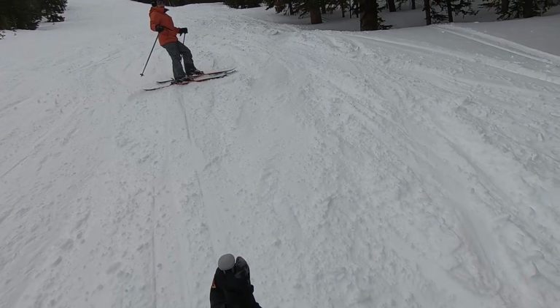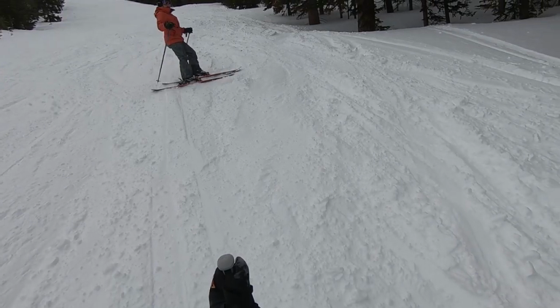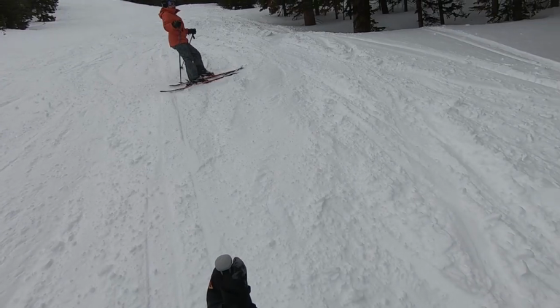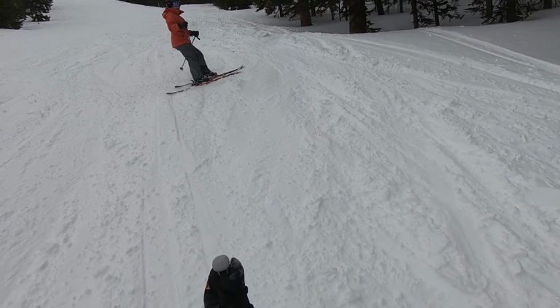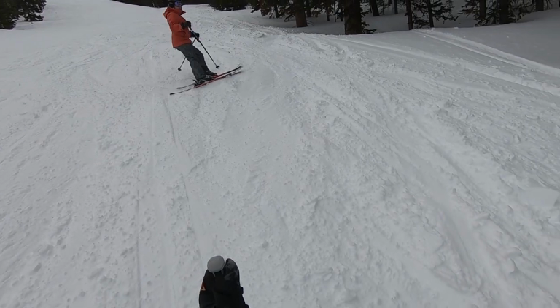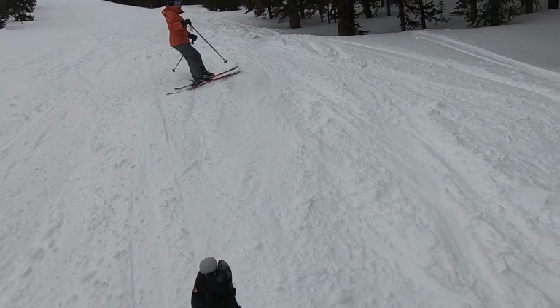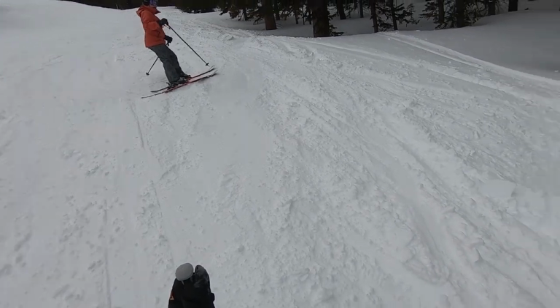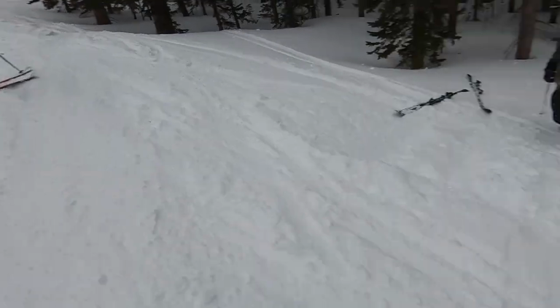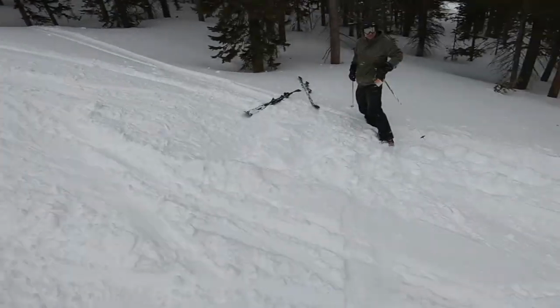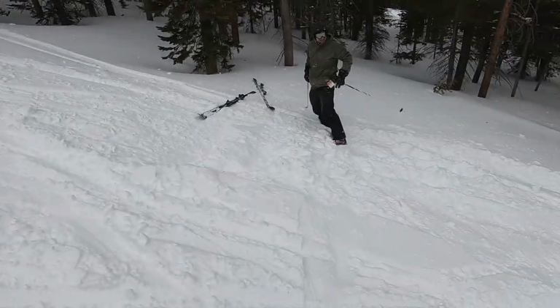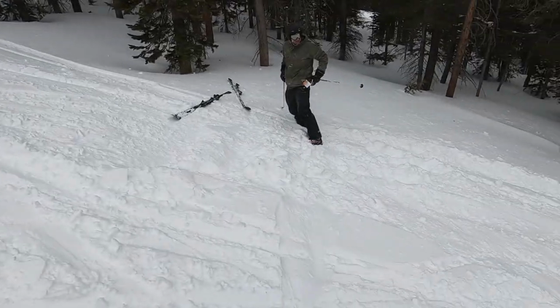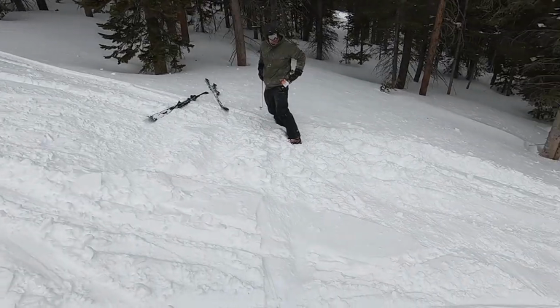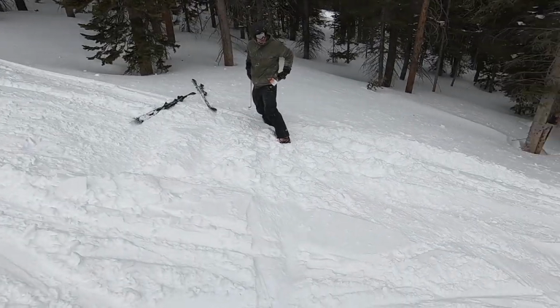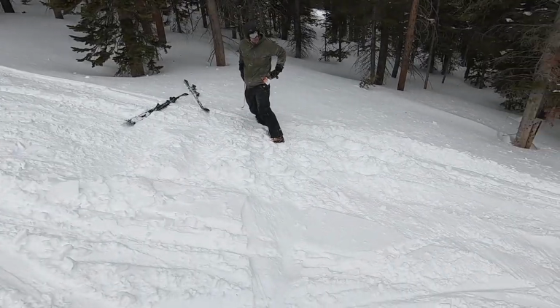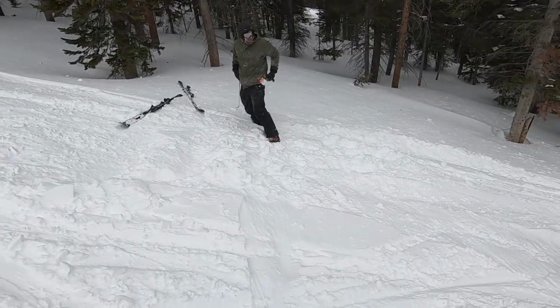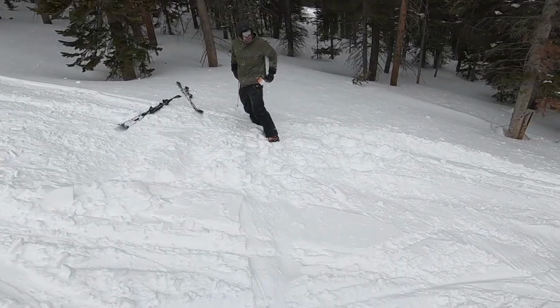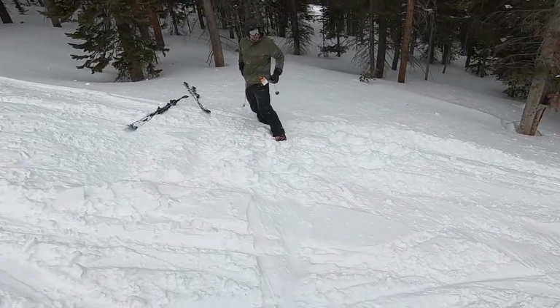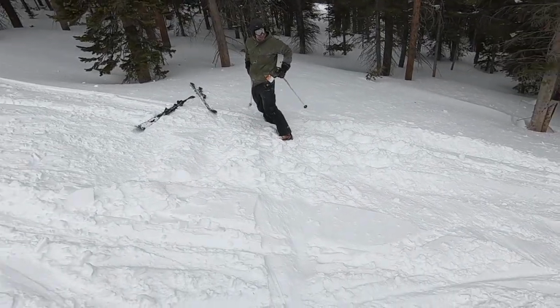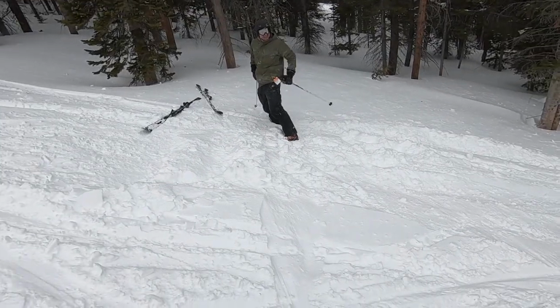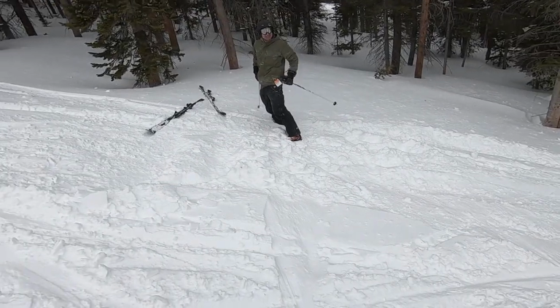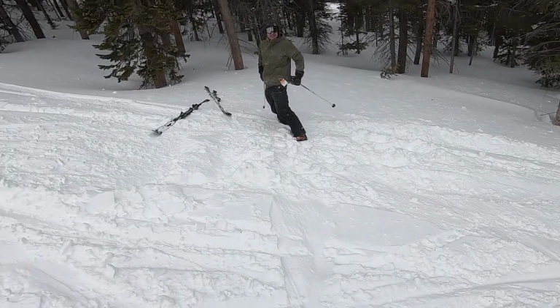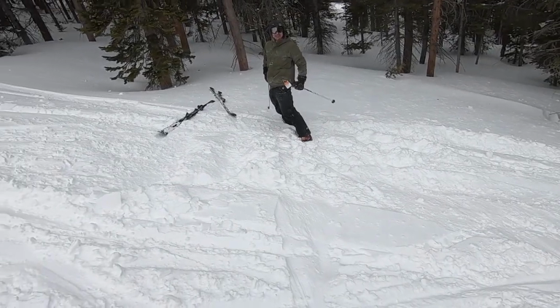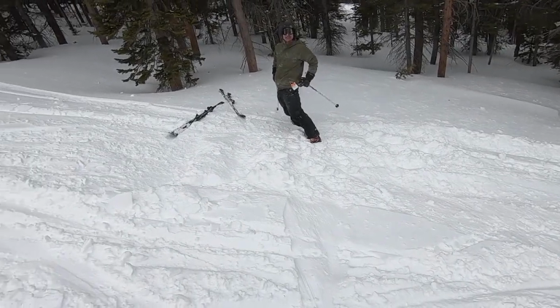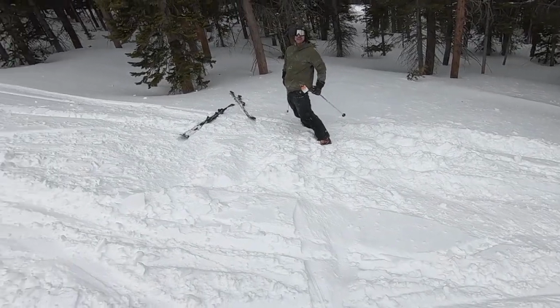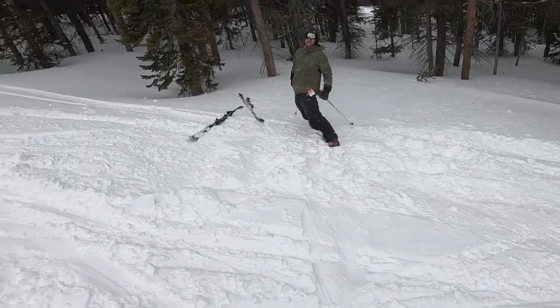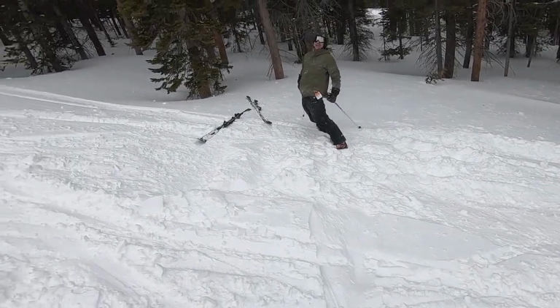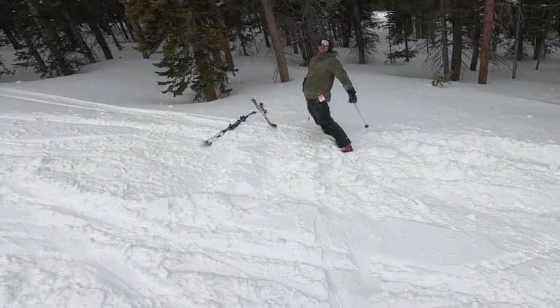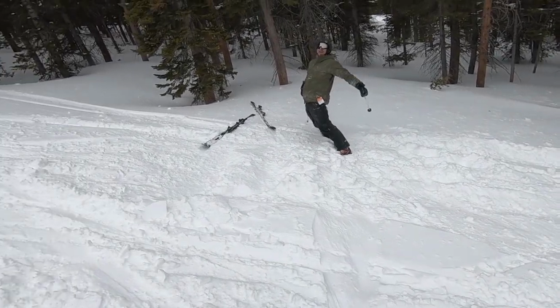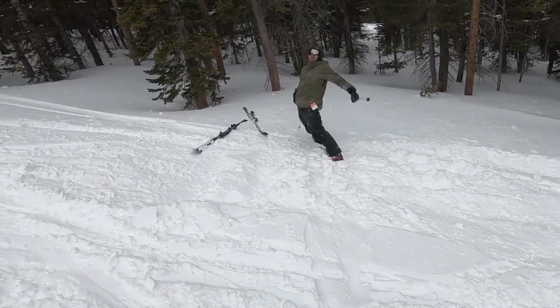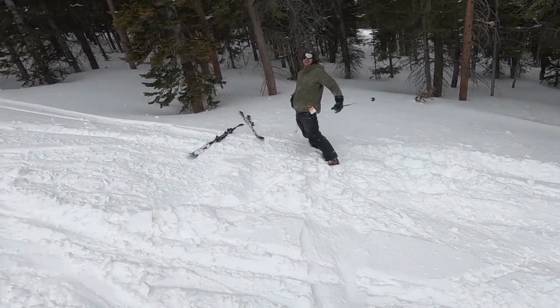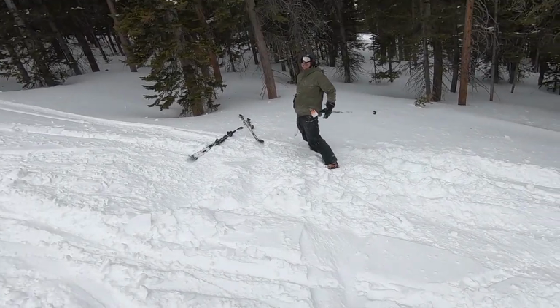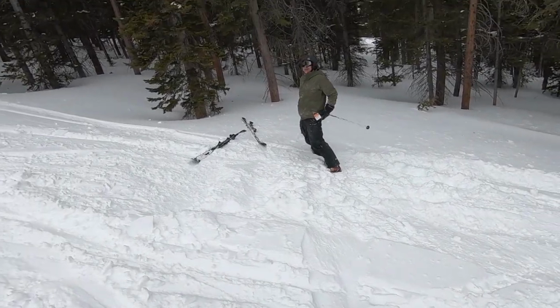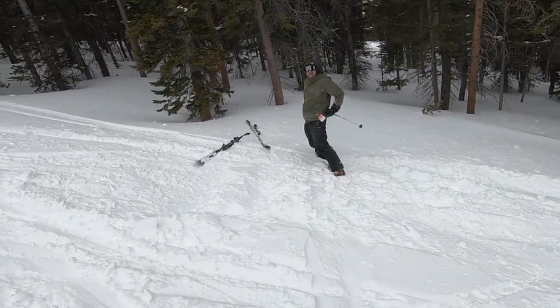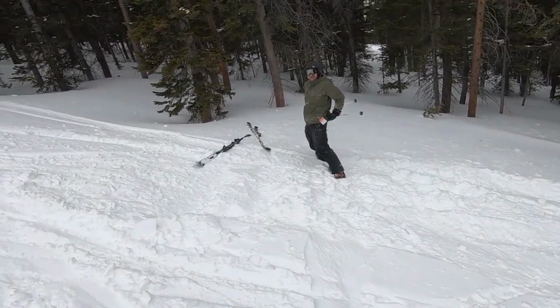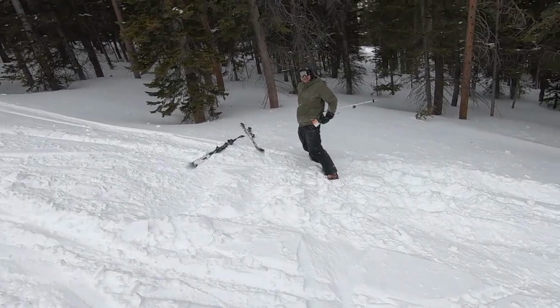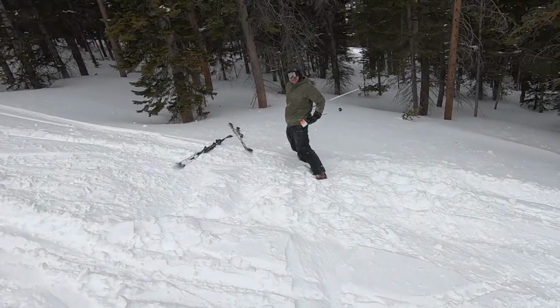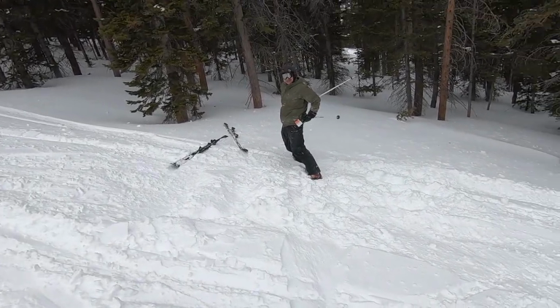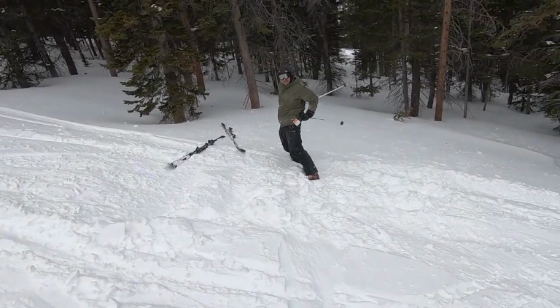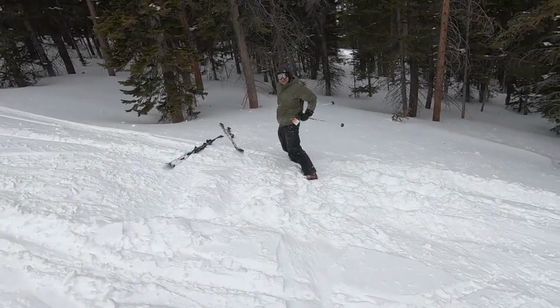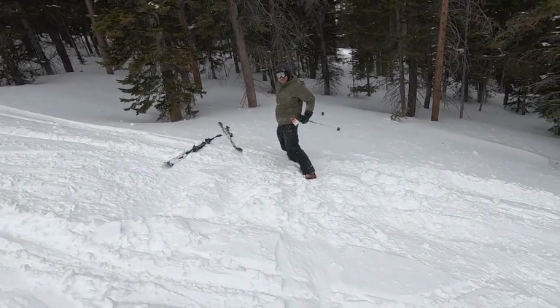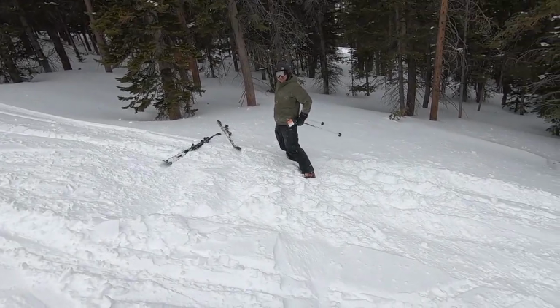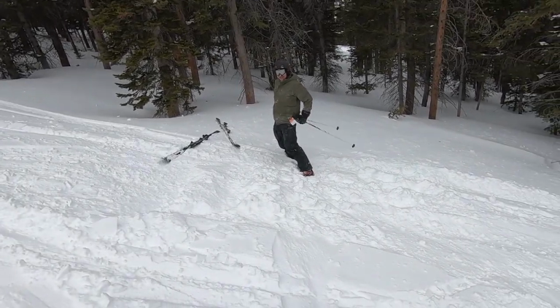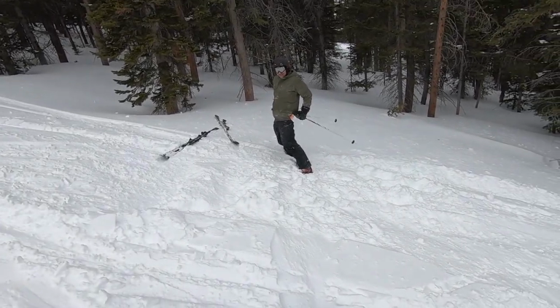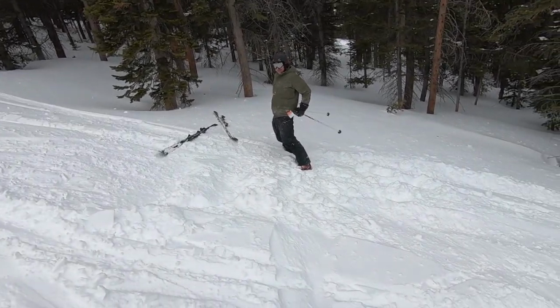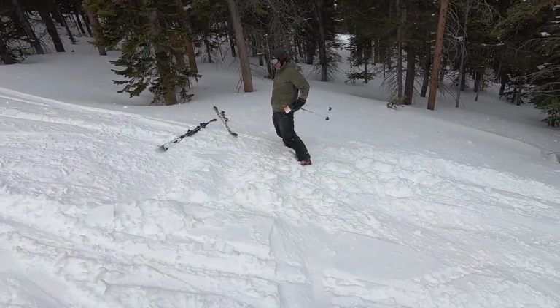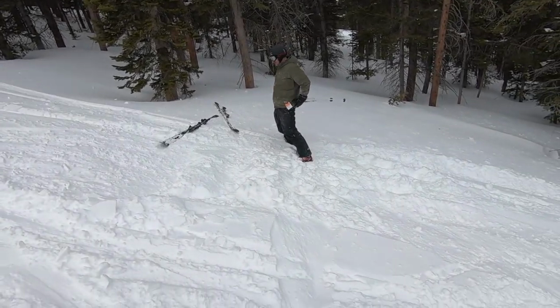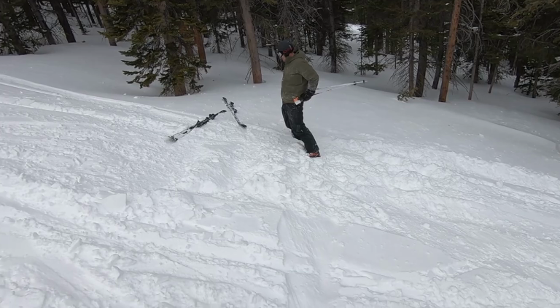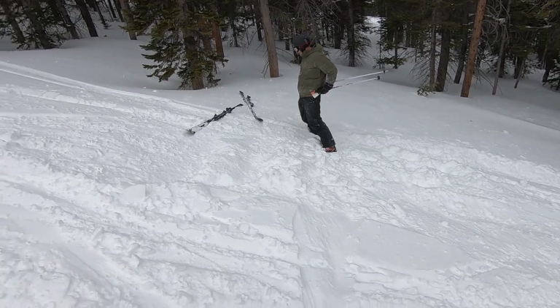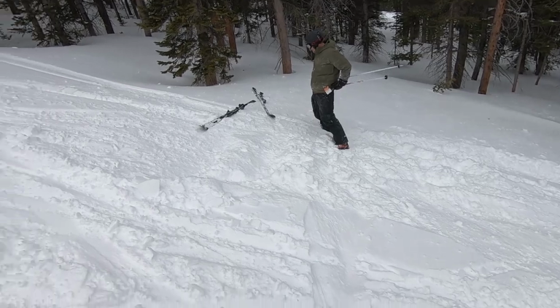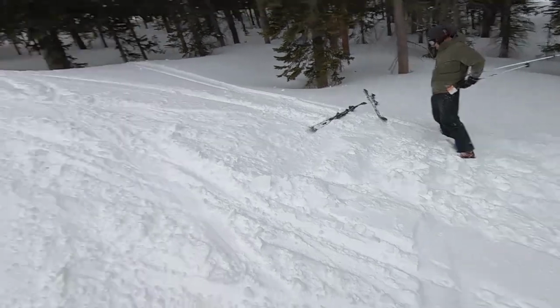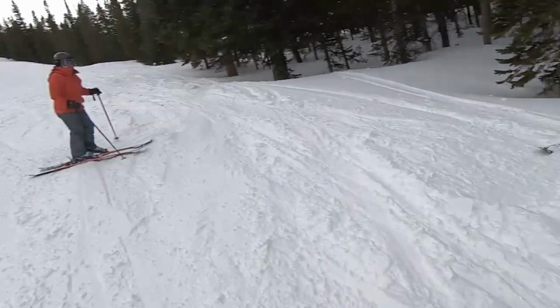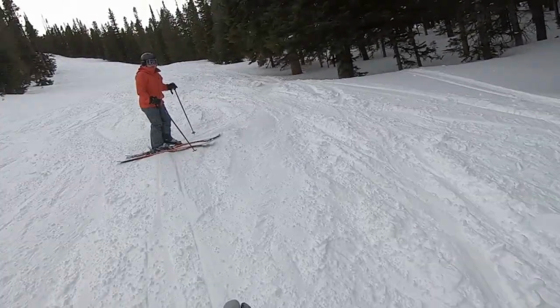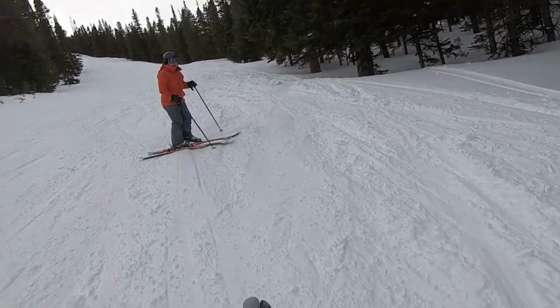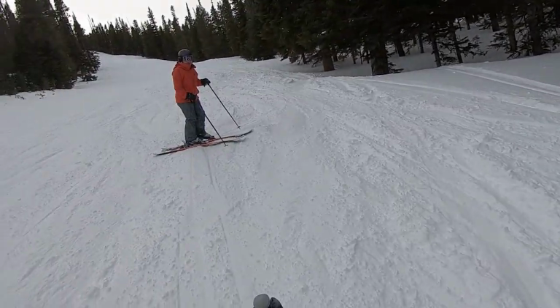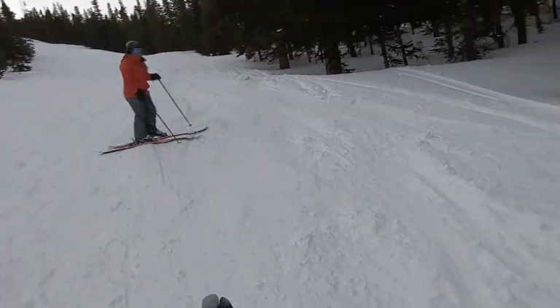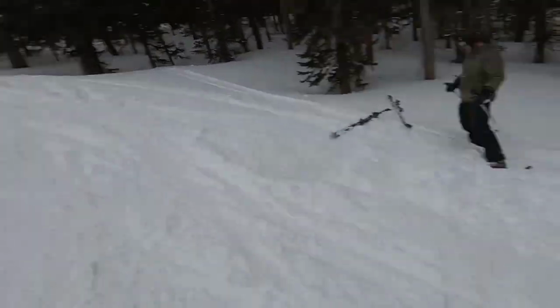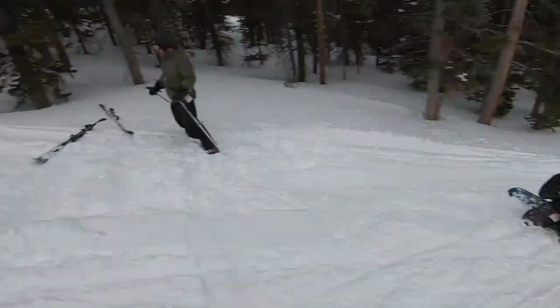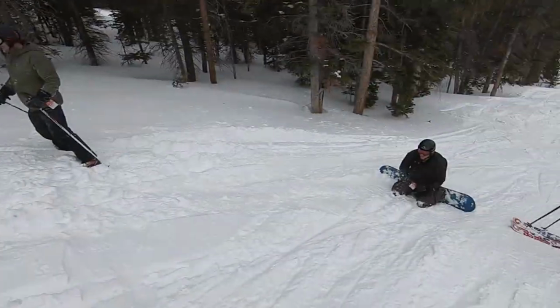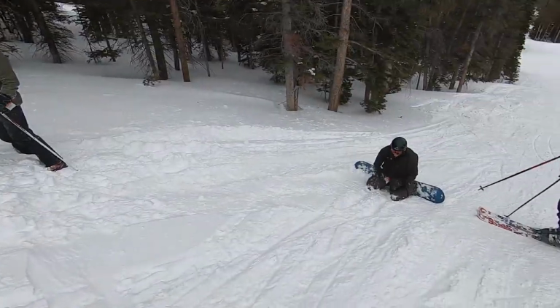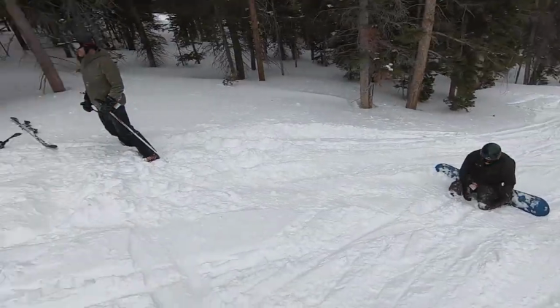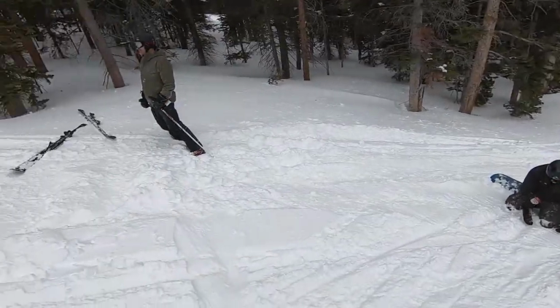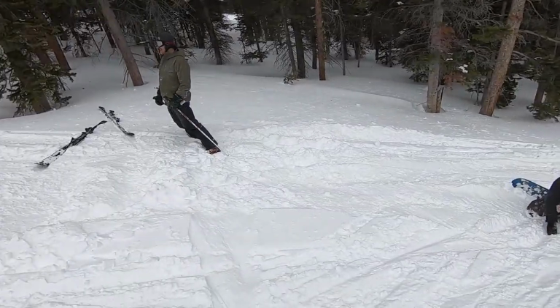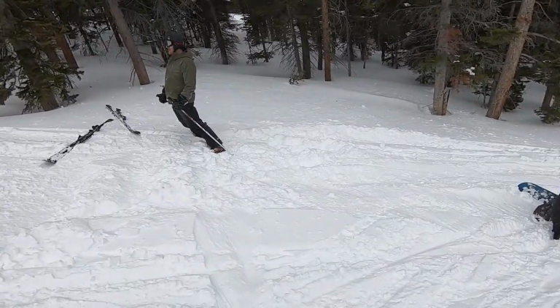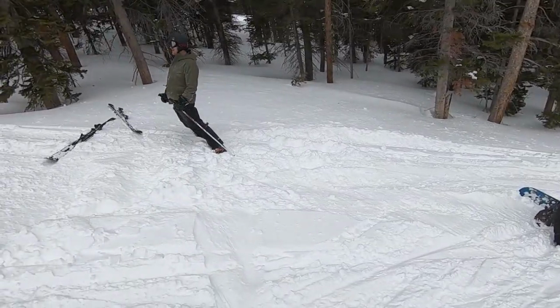He flew out of his skis! You must have them set pretty loose. How did you do that? I don't even know!